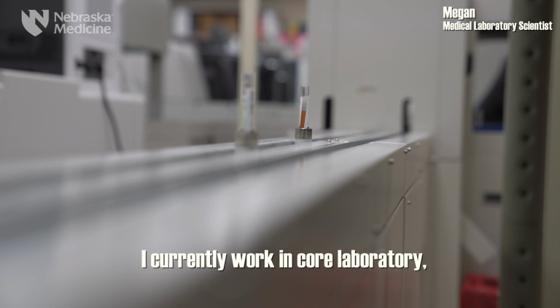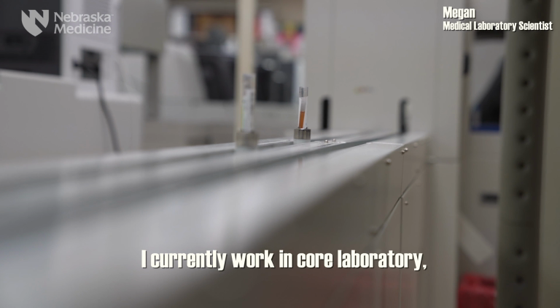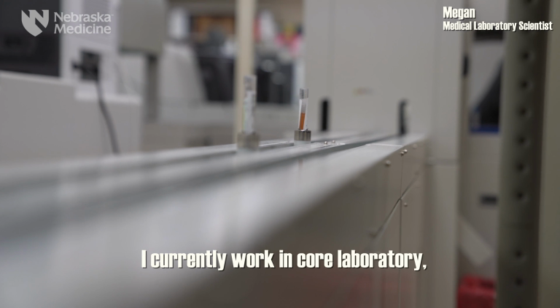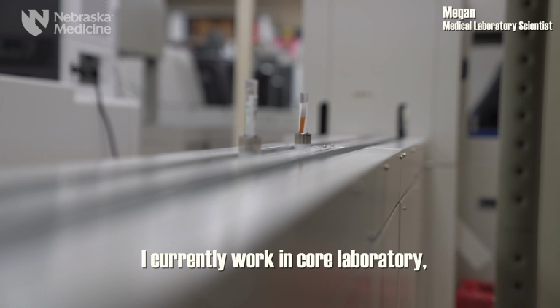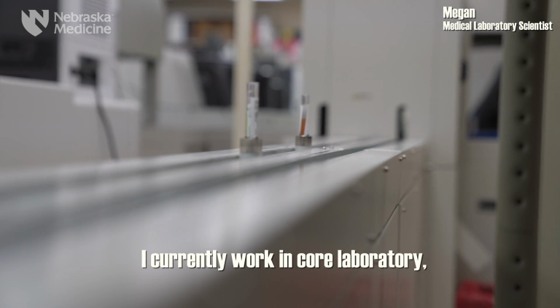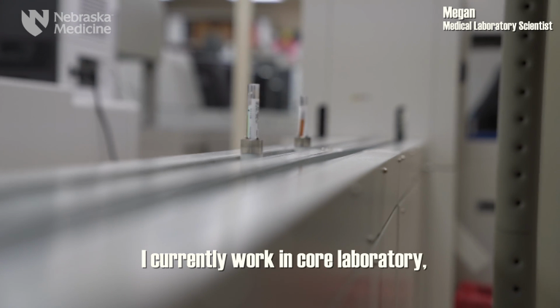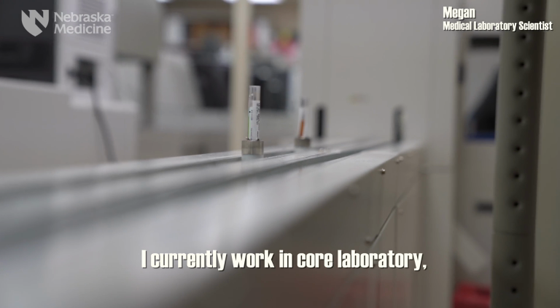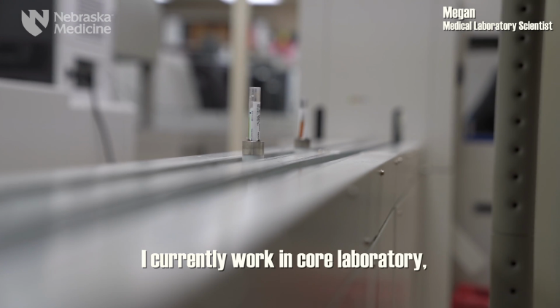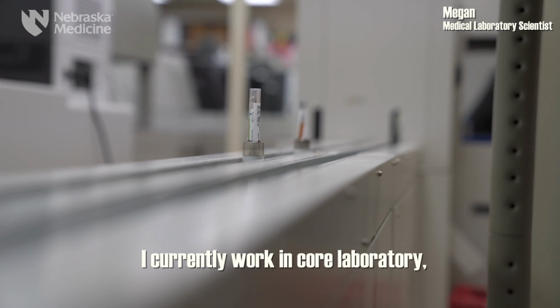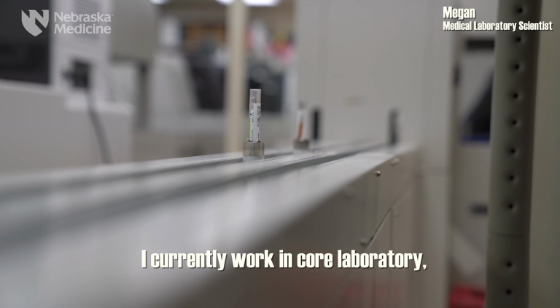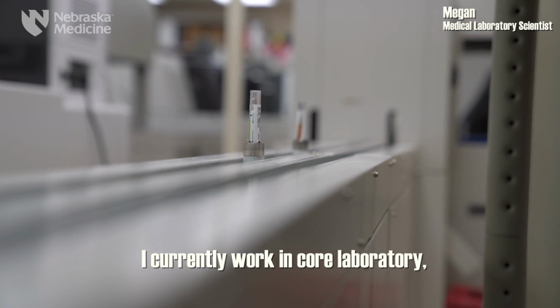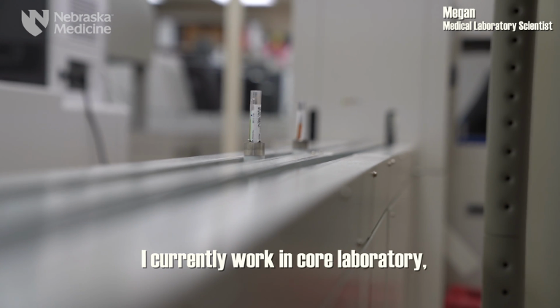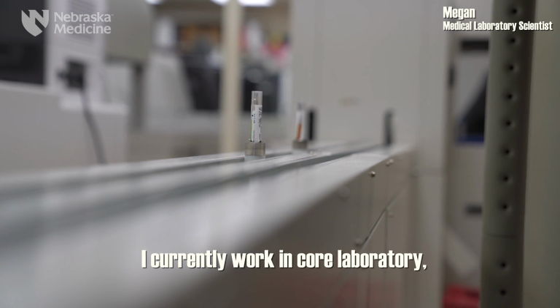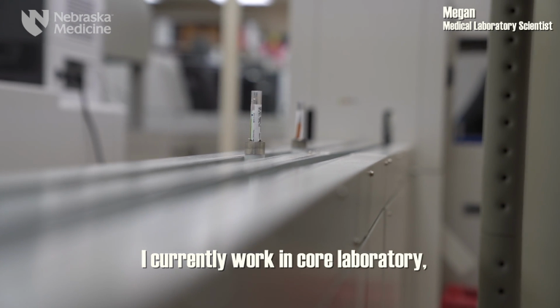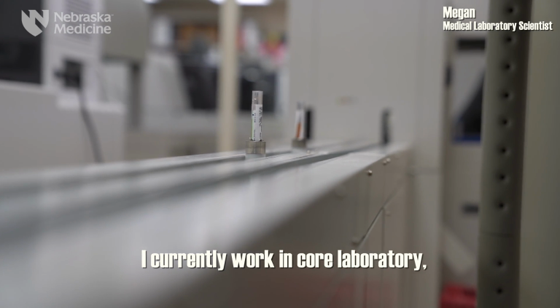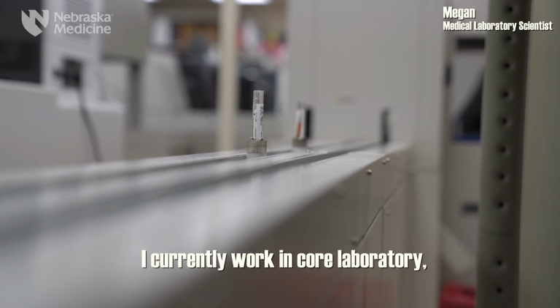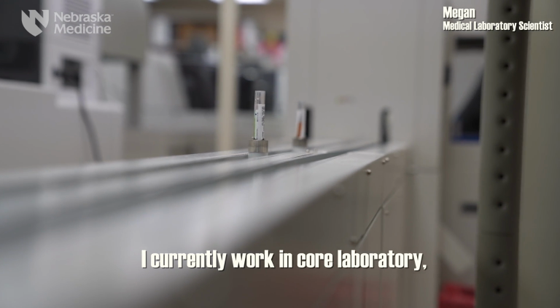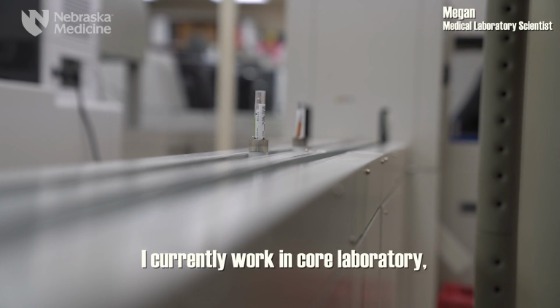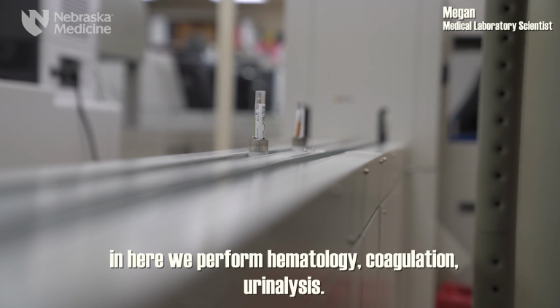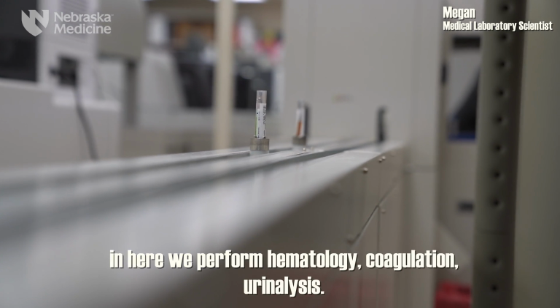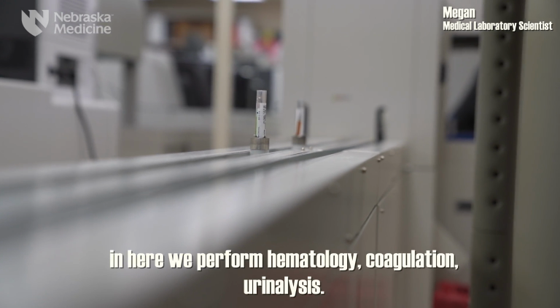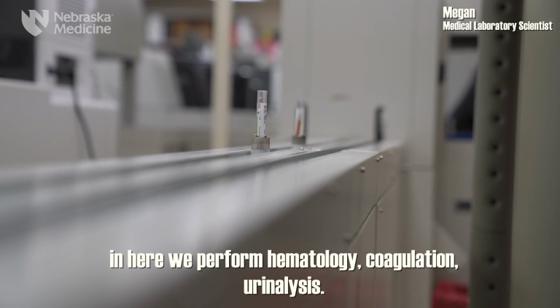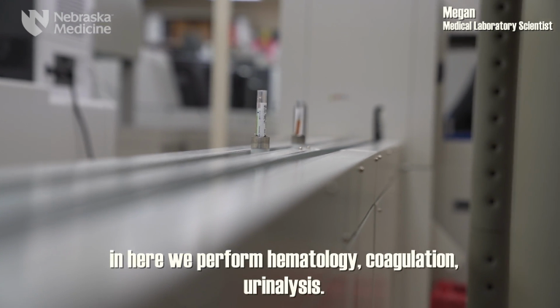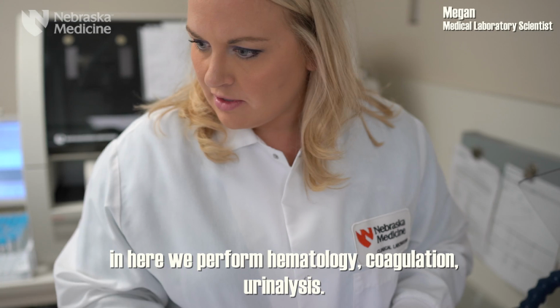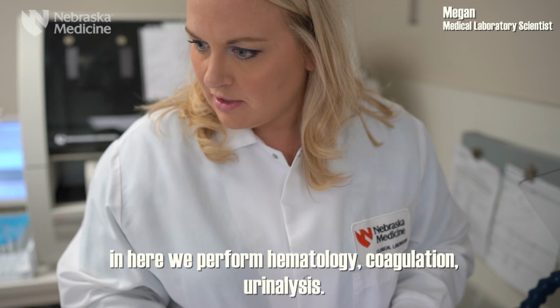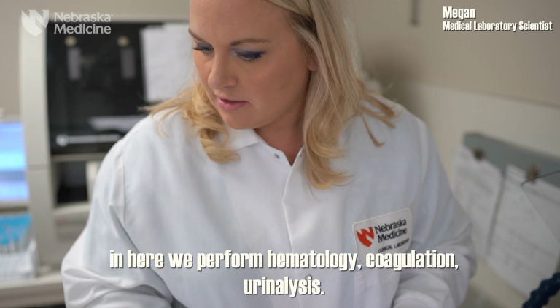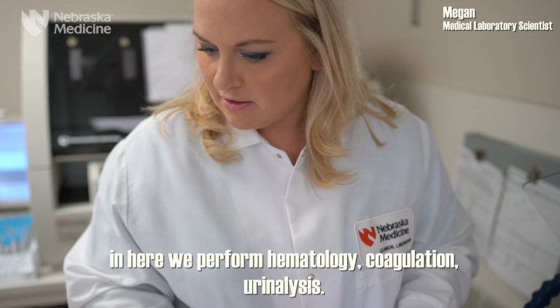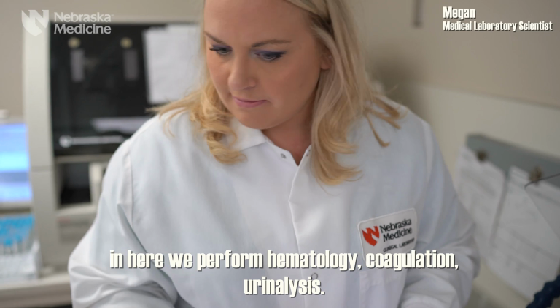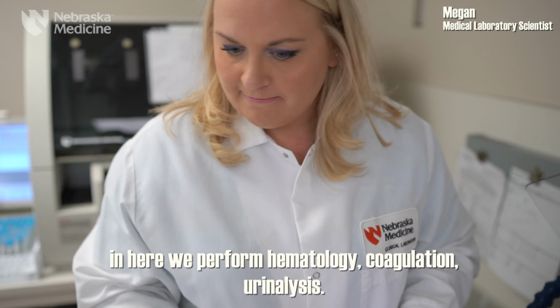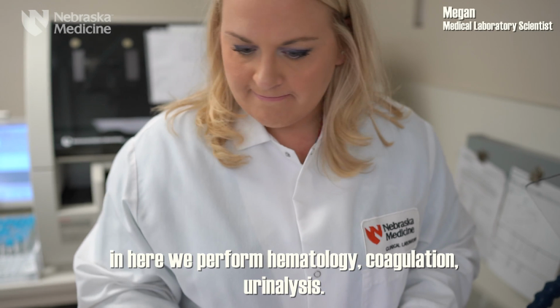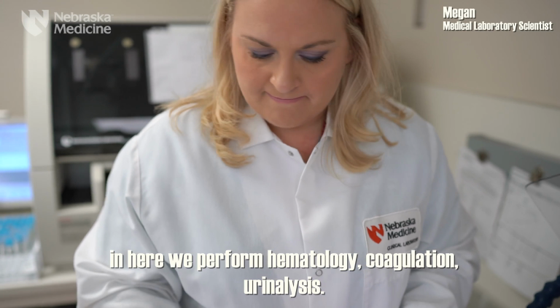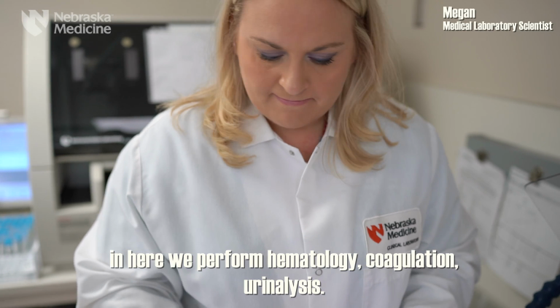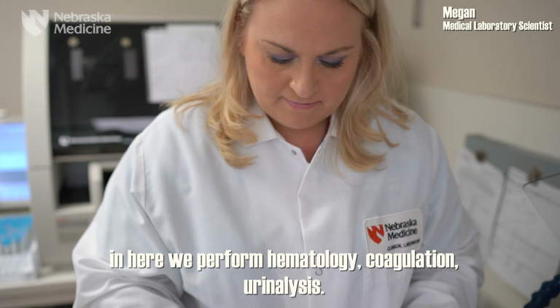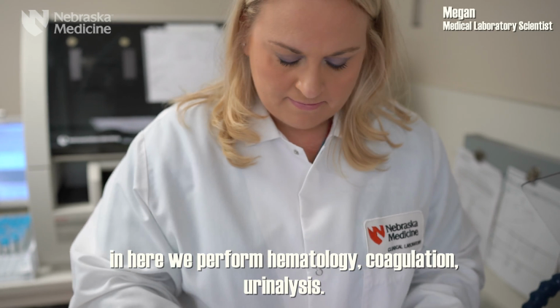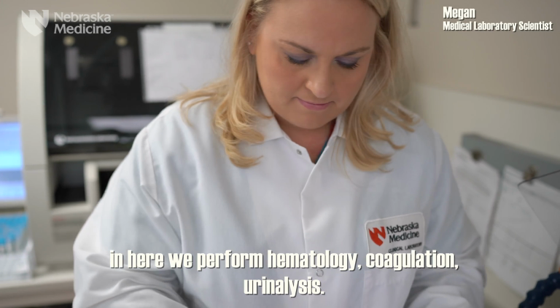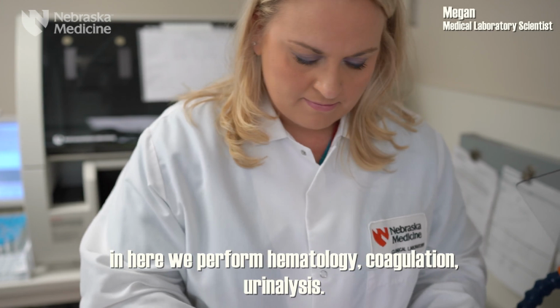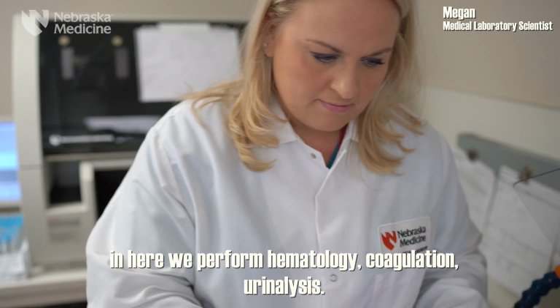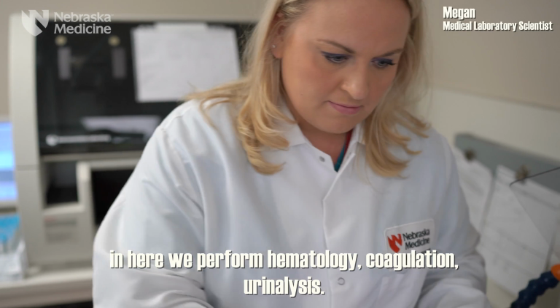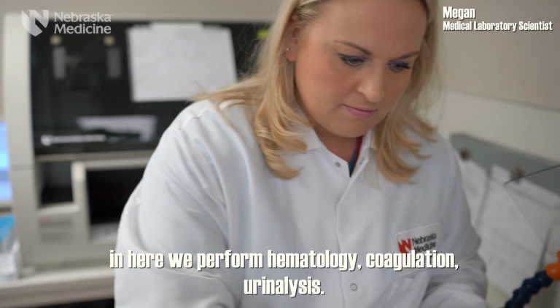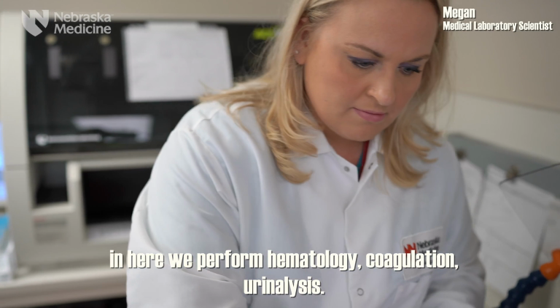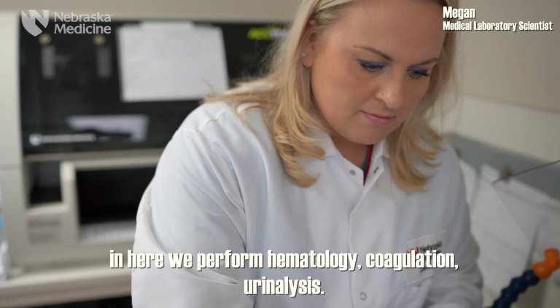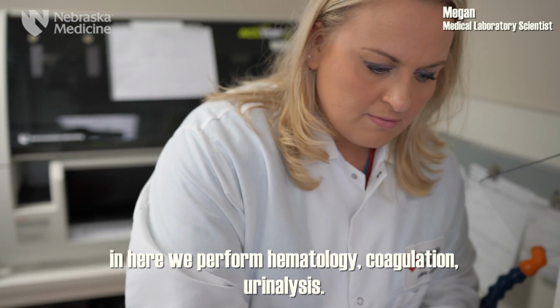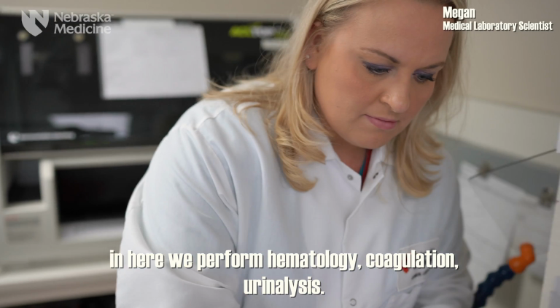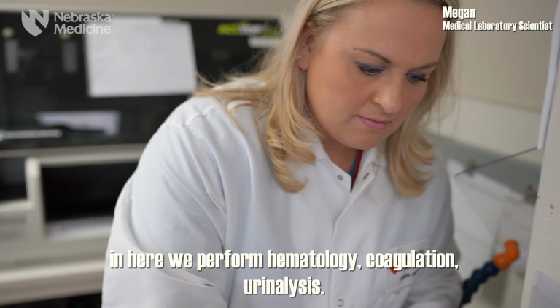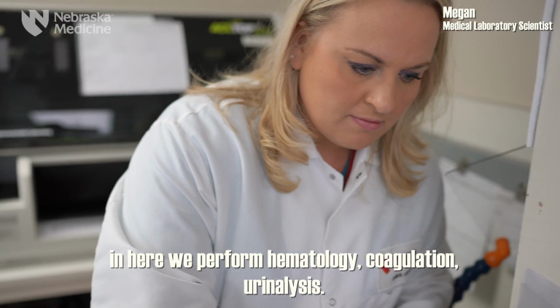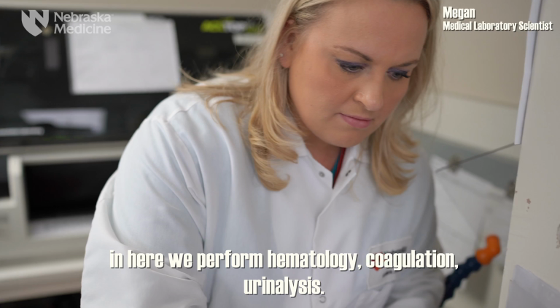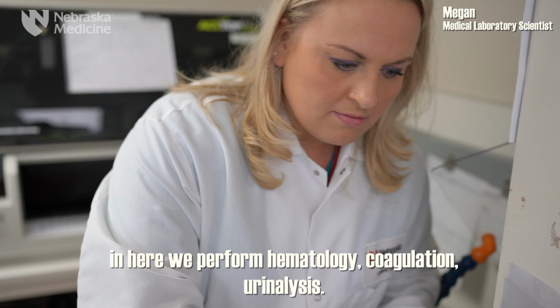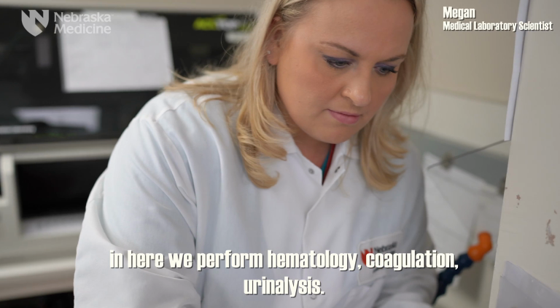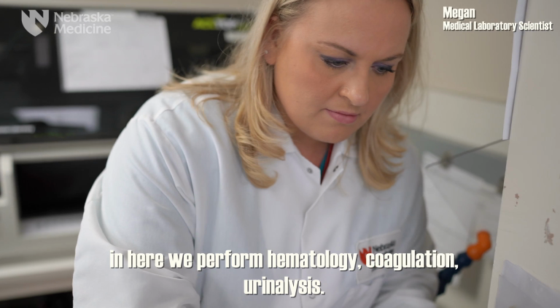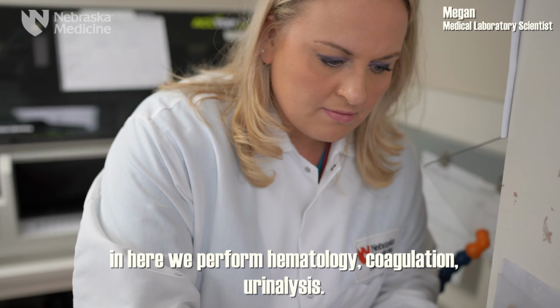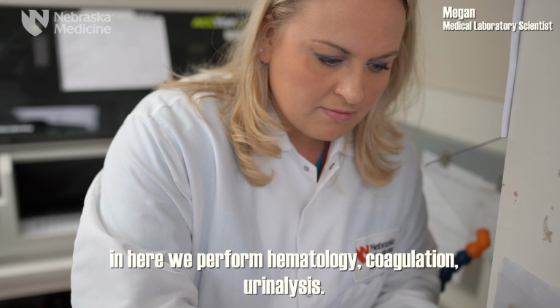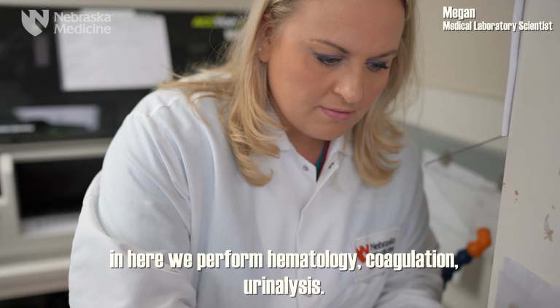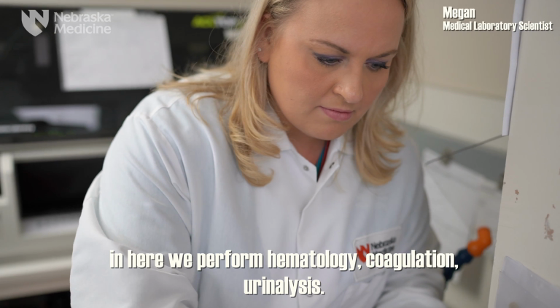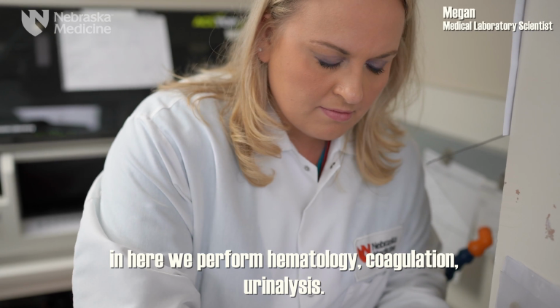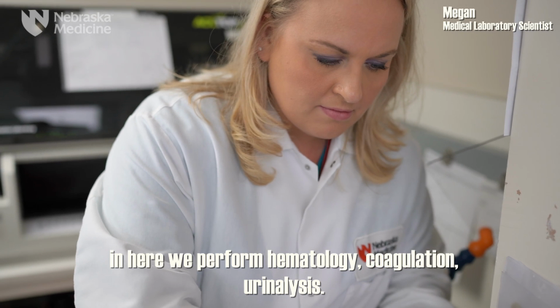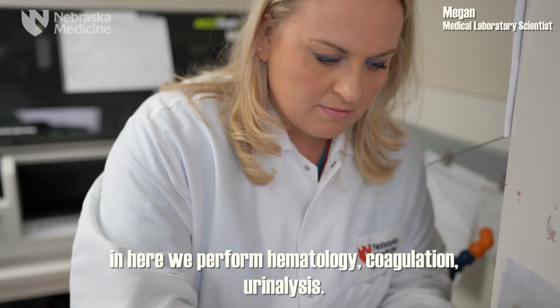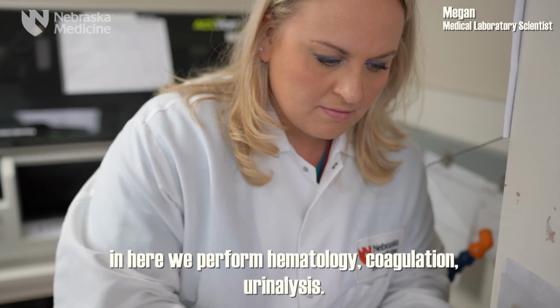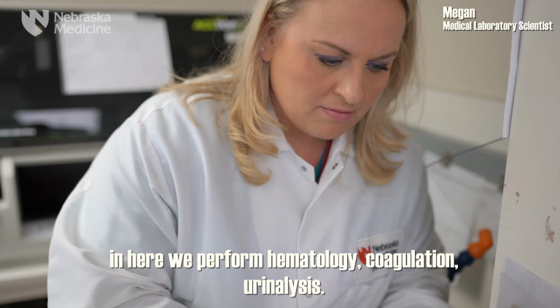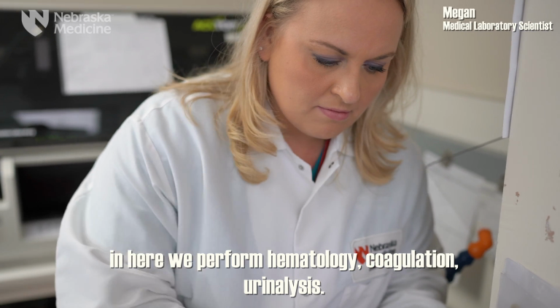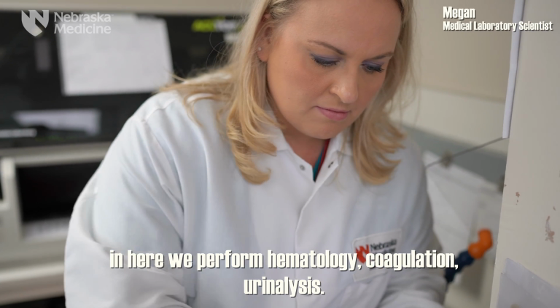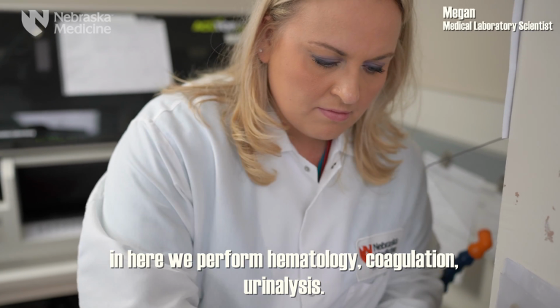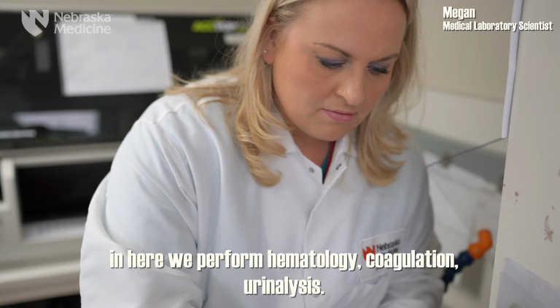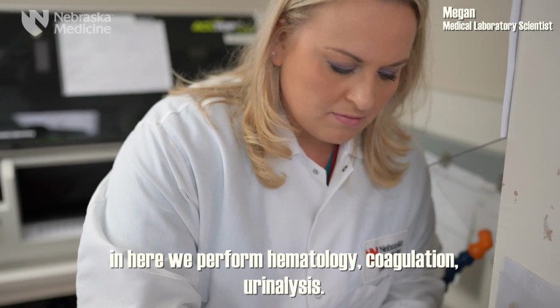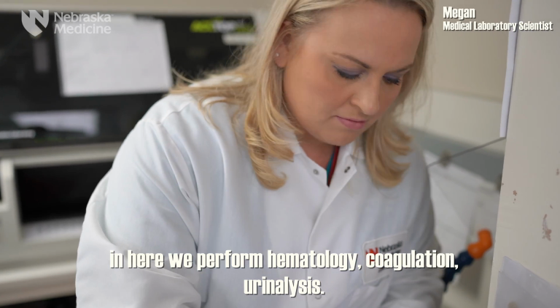I currently work in core laboratory, and here we perform hematology, coagulation, and urinalysis.